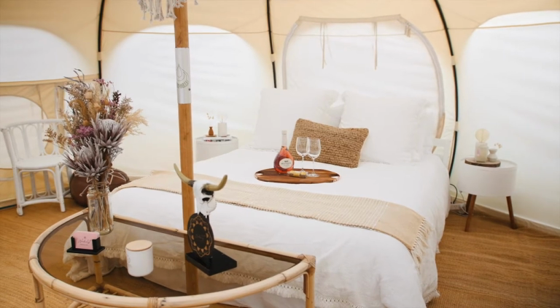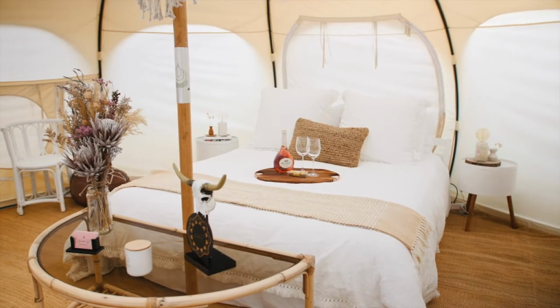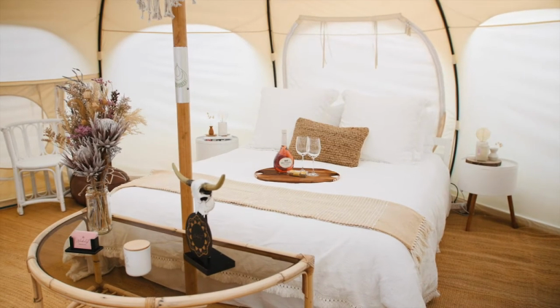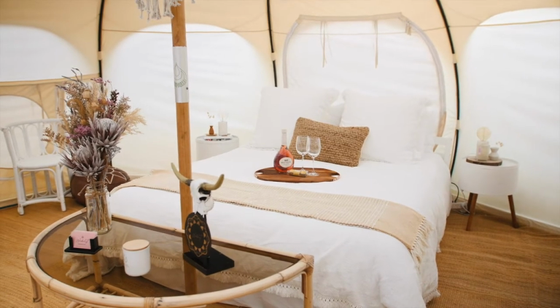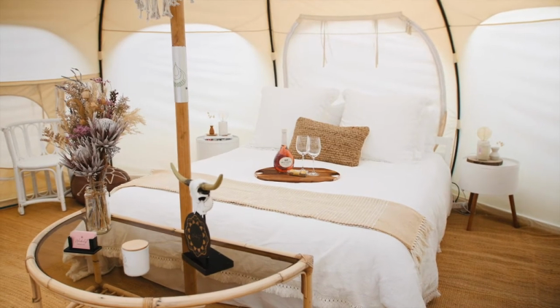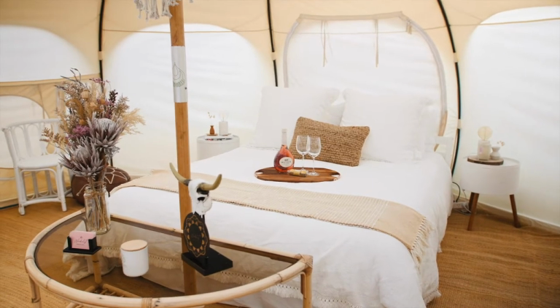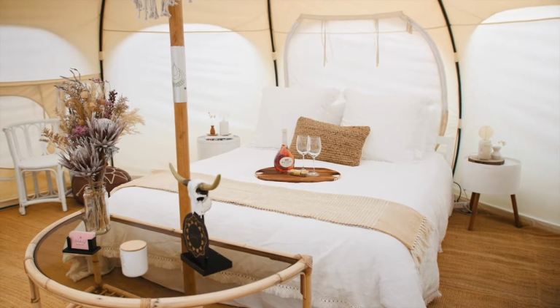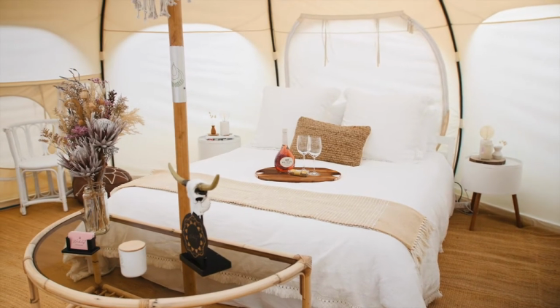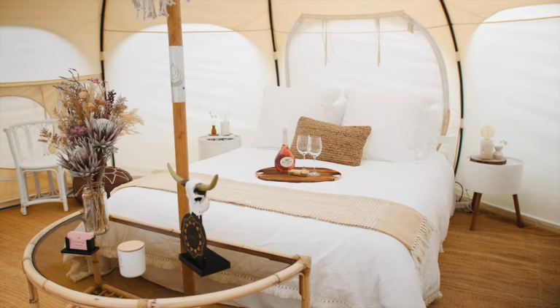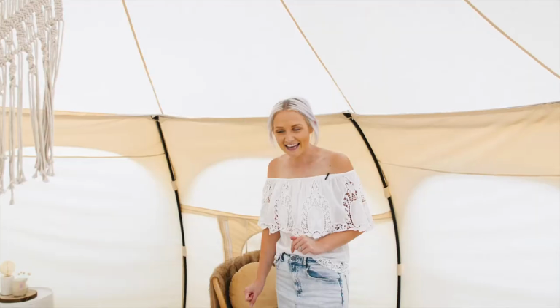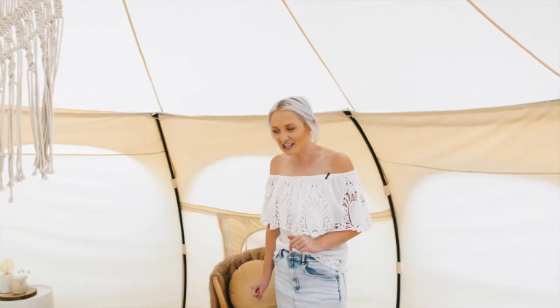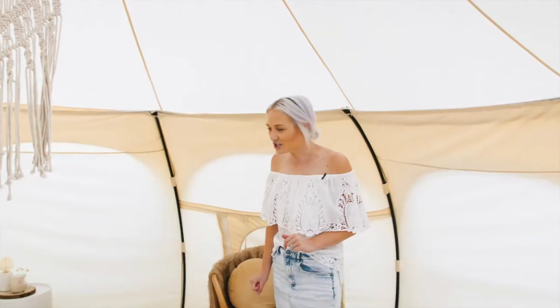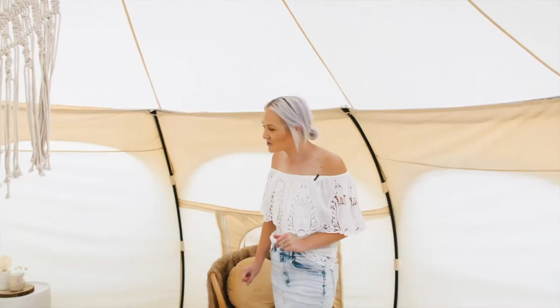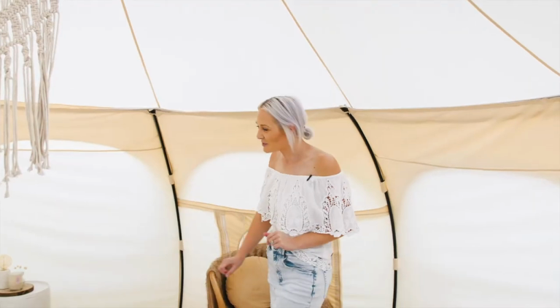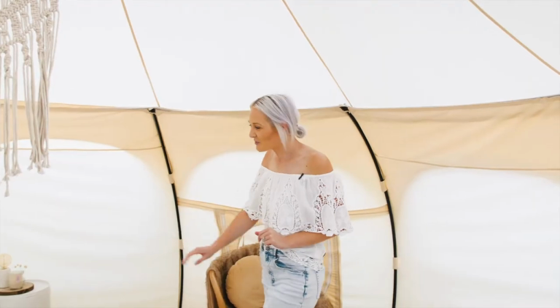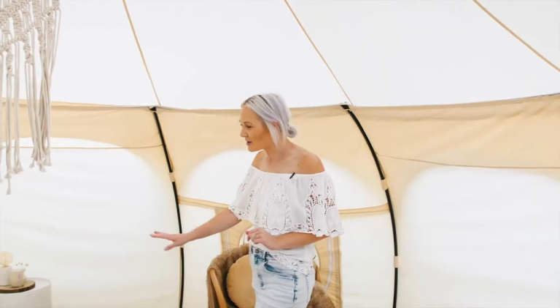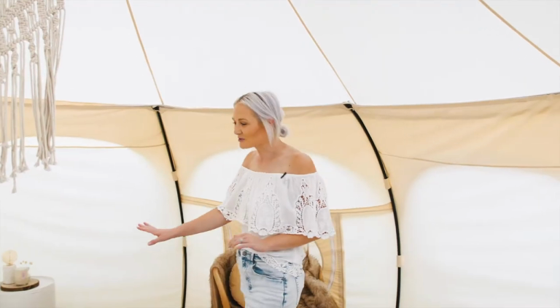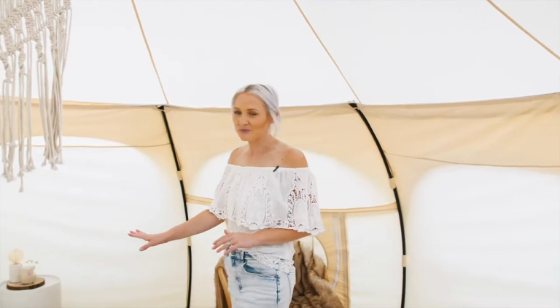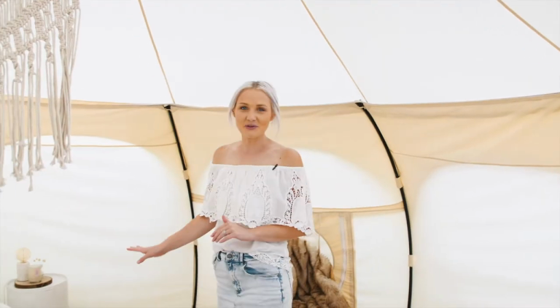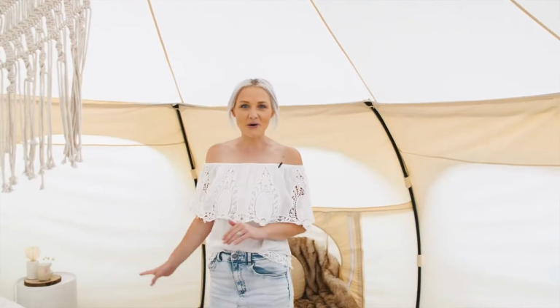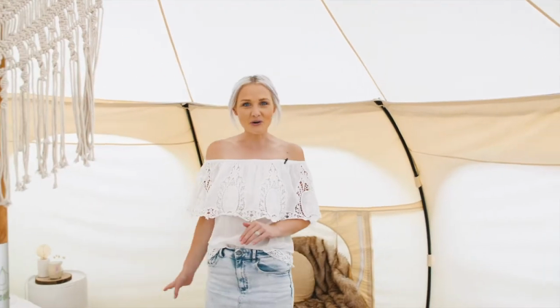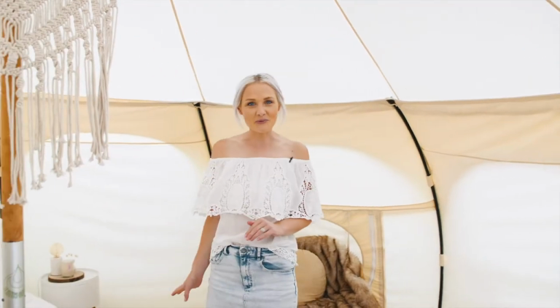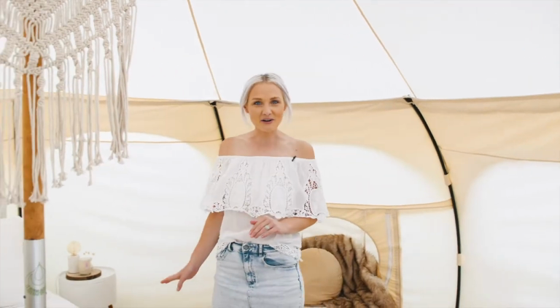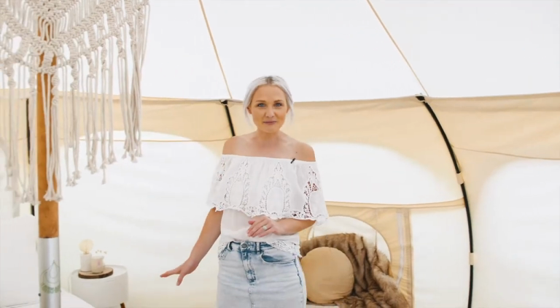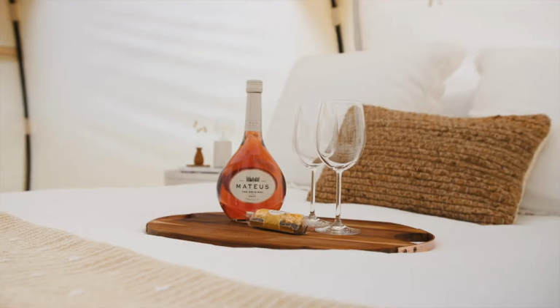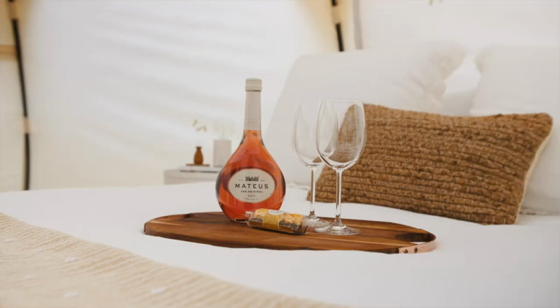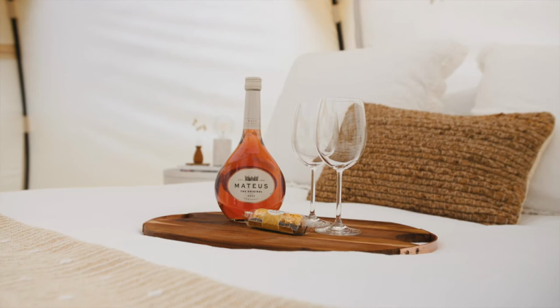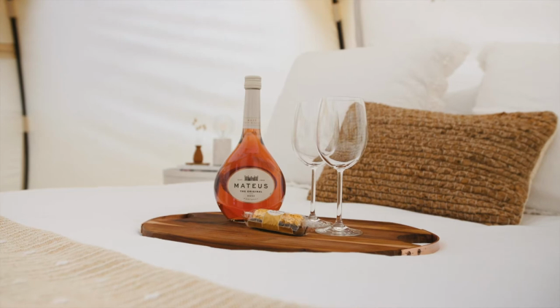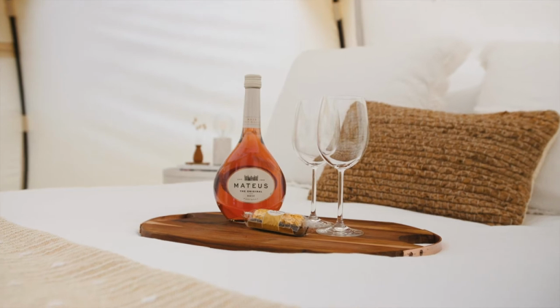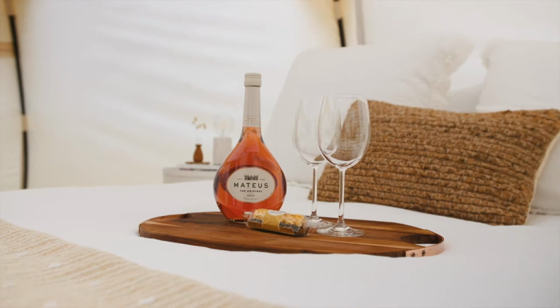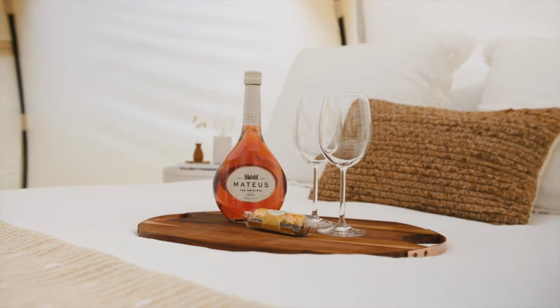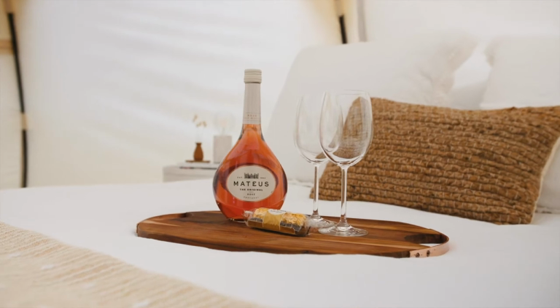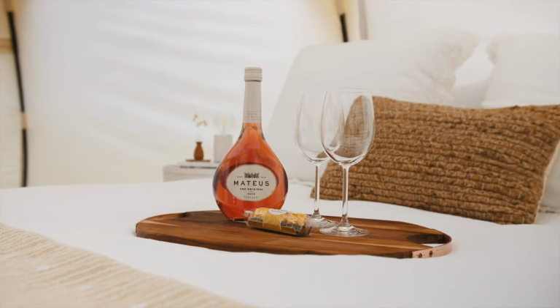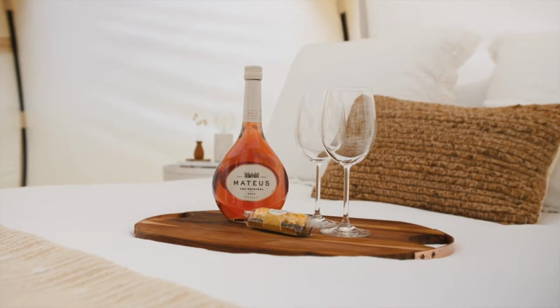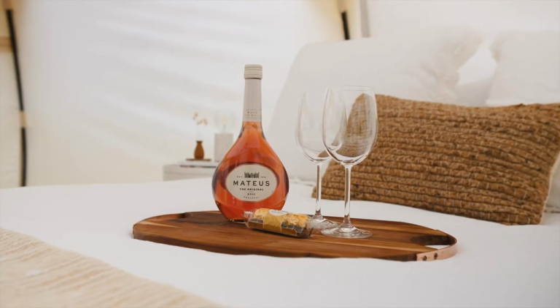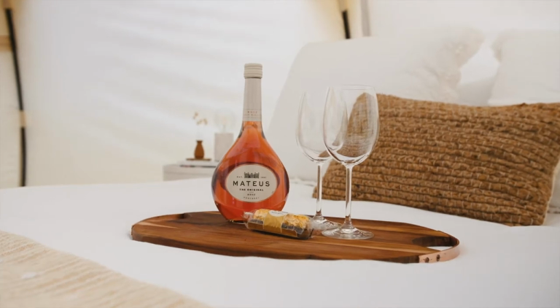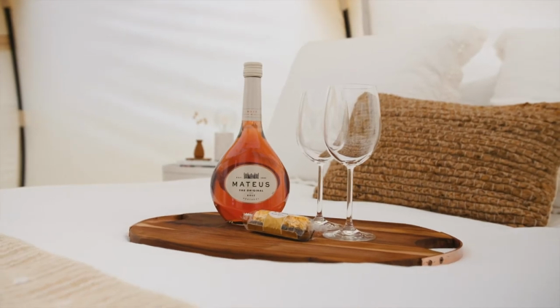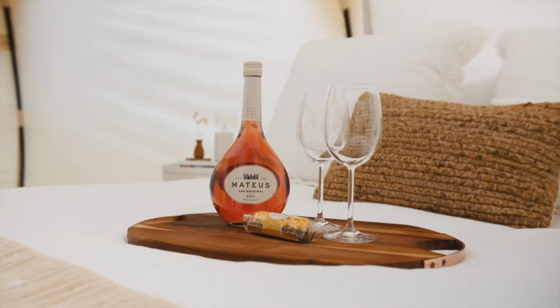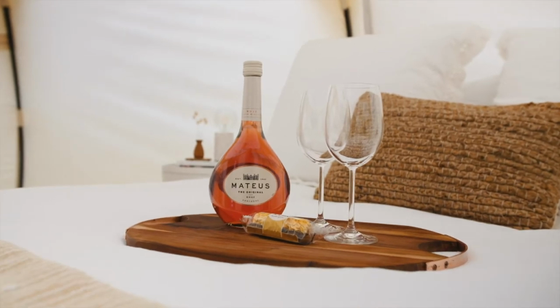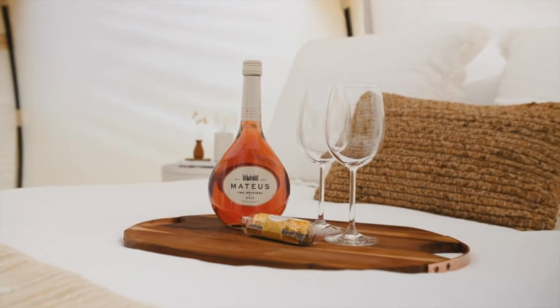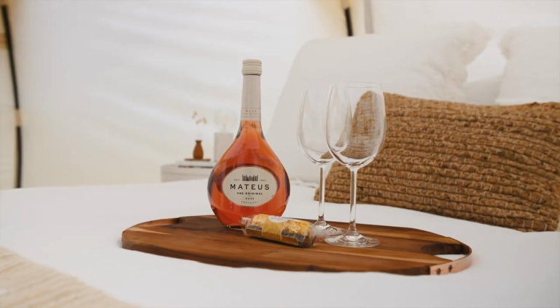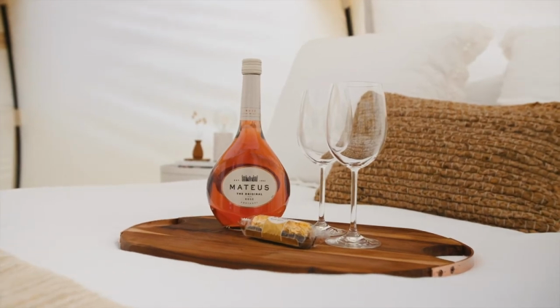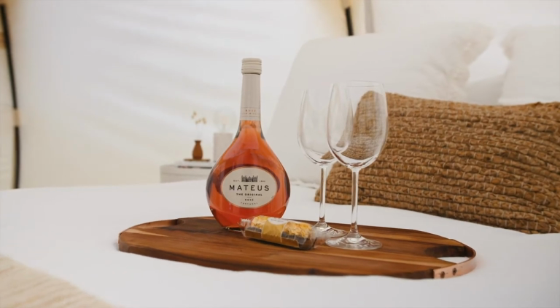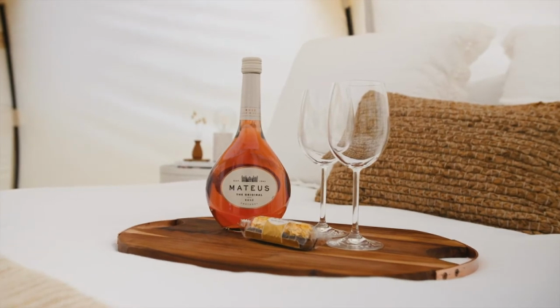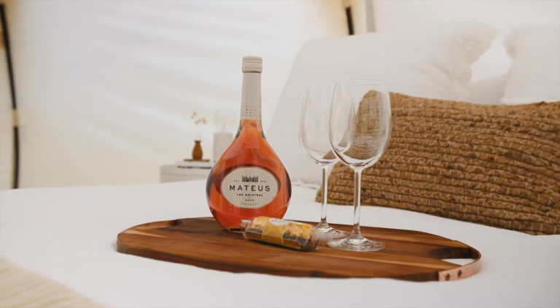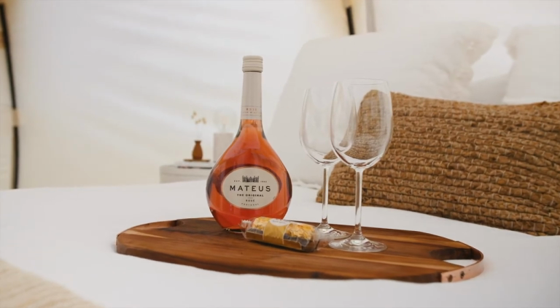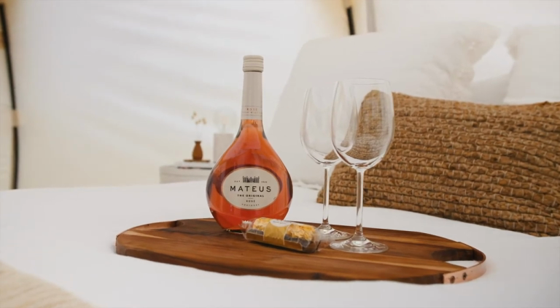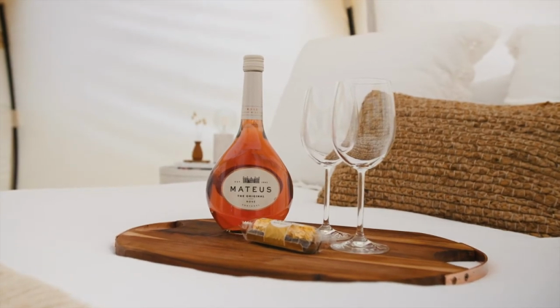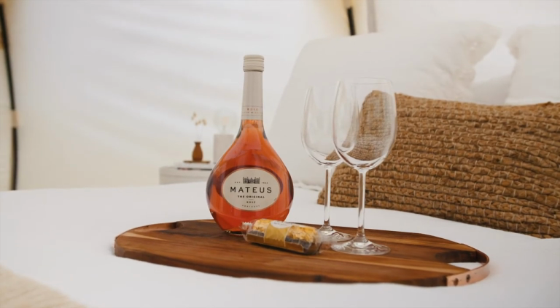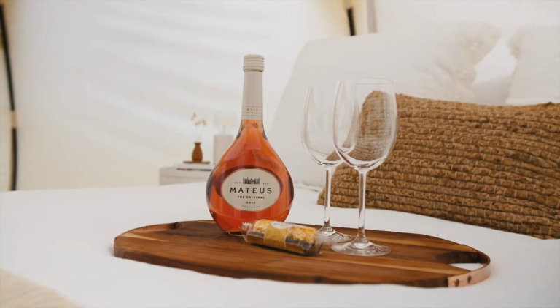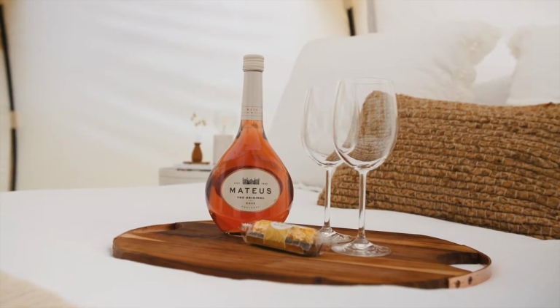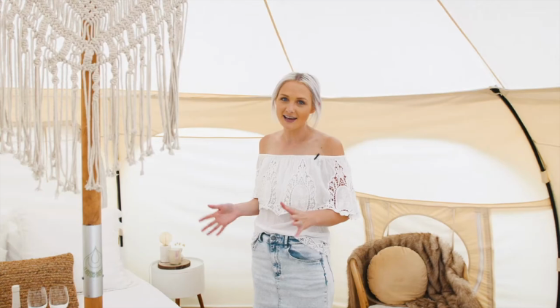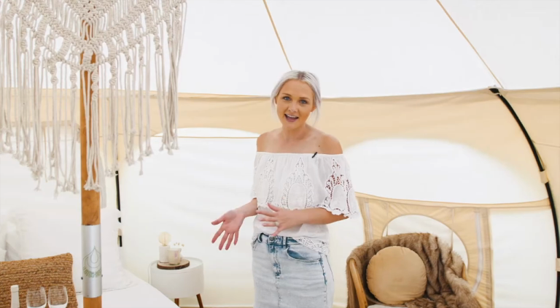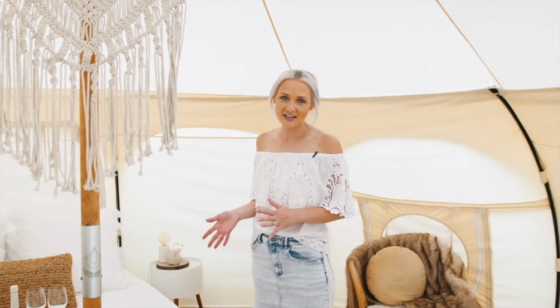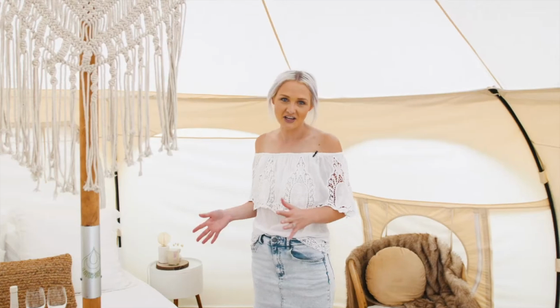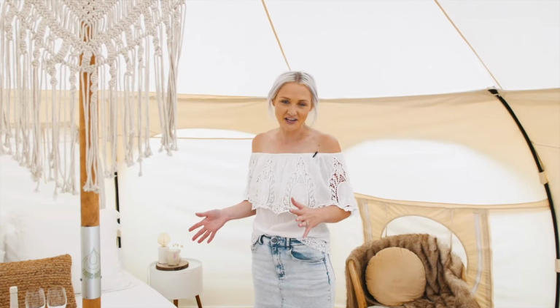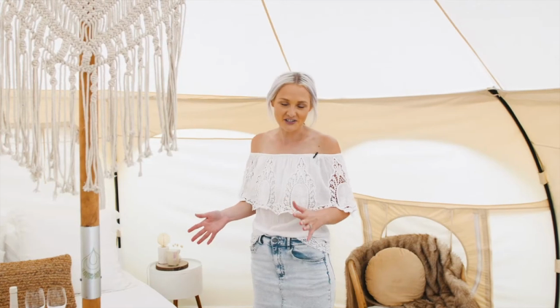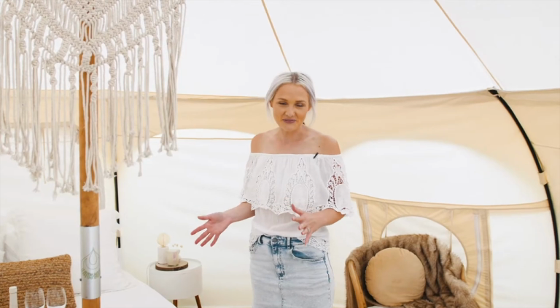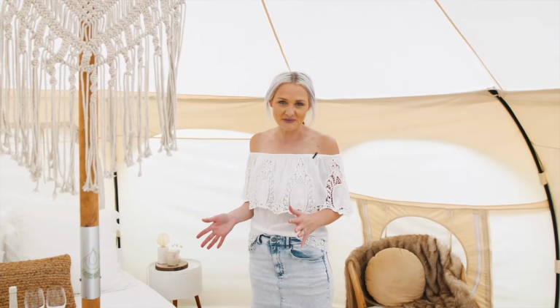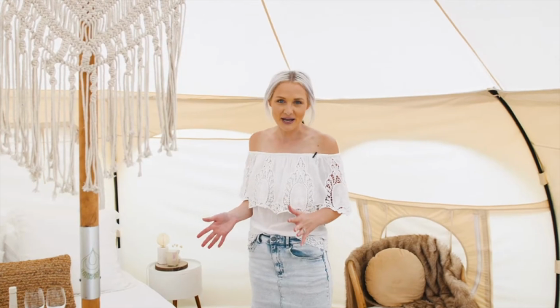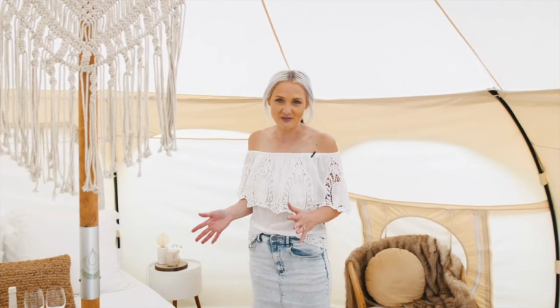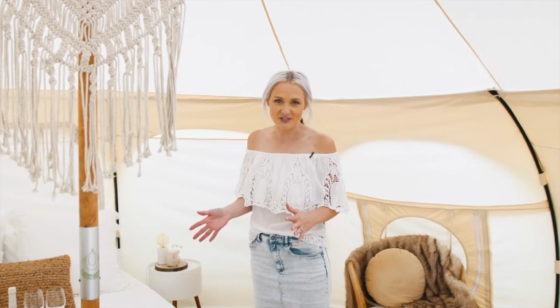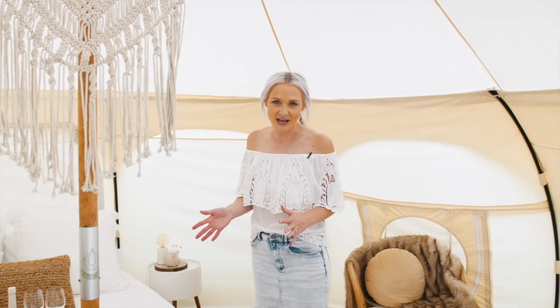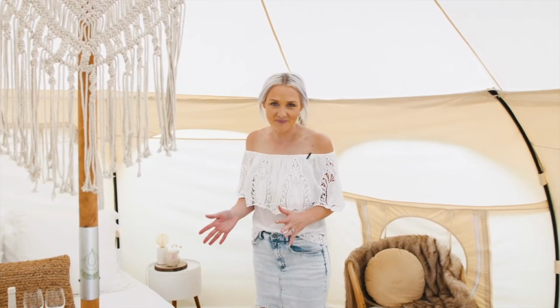When you arrive at the tent you will be welcomed with your own welcome platter, which includes a bottle of wine, chocolates or cookies — it changes from time to time.